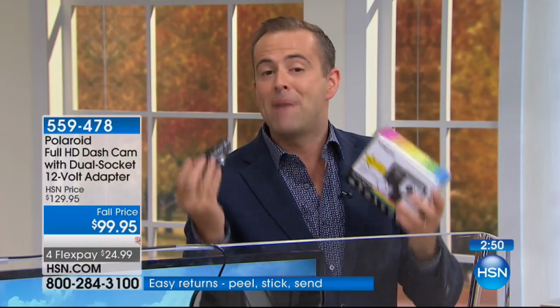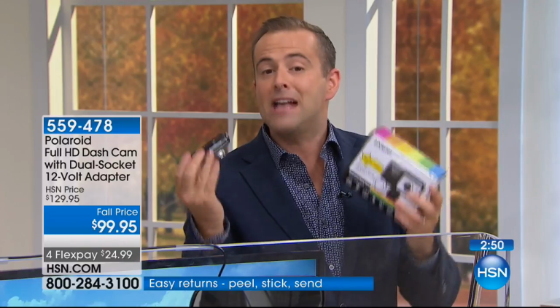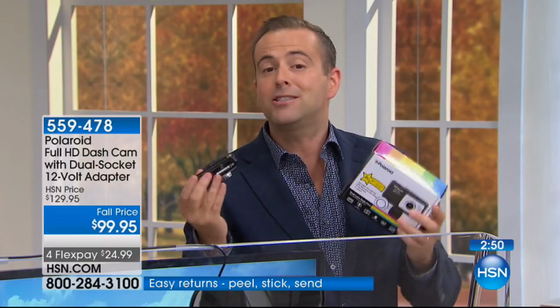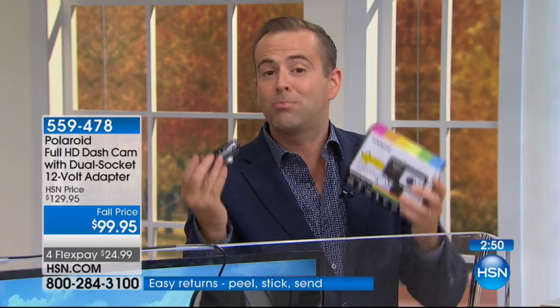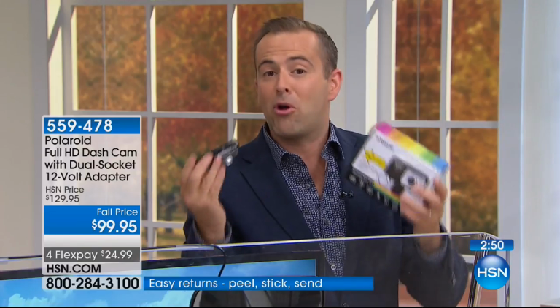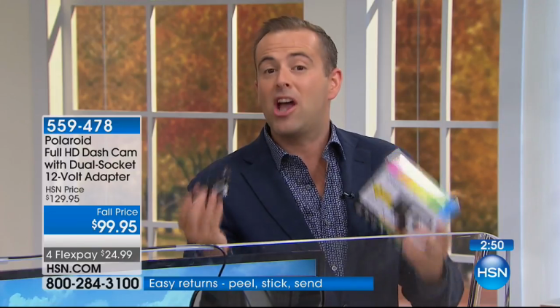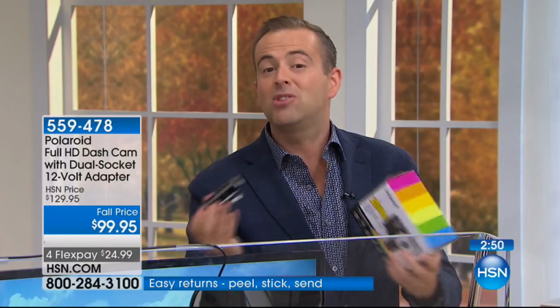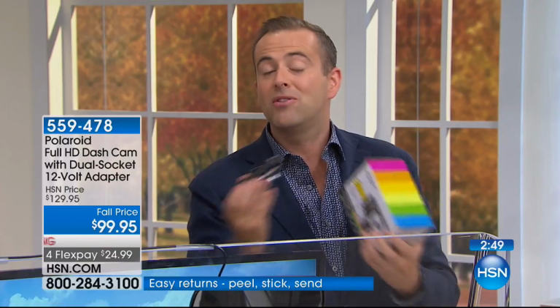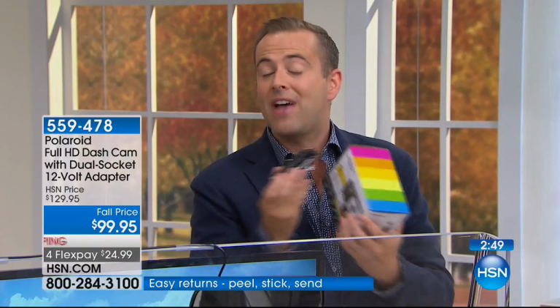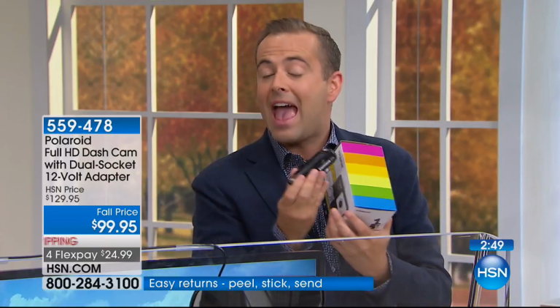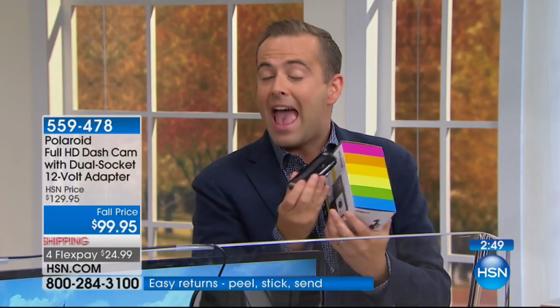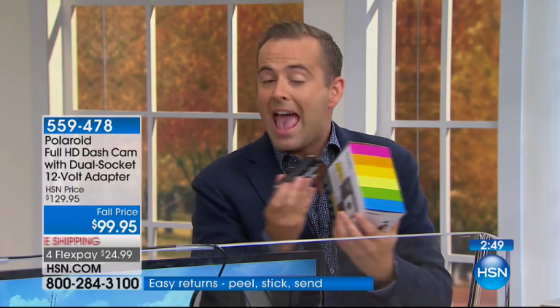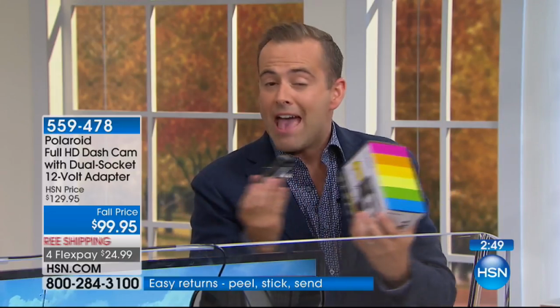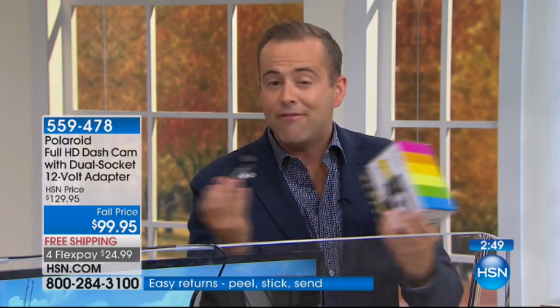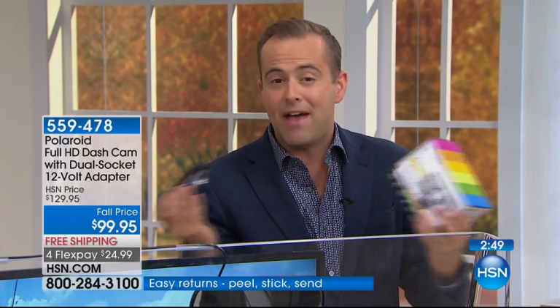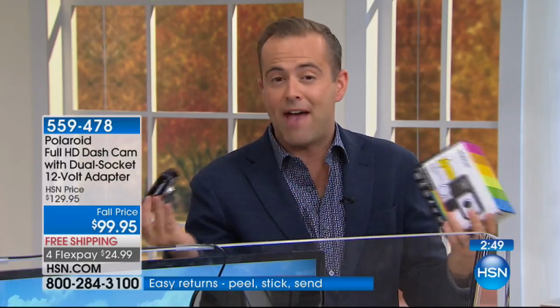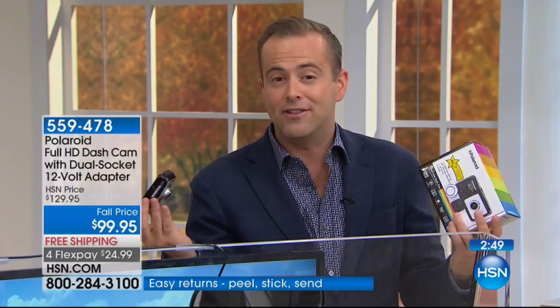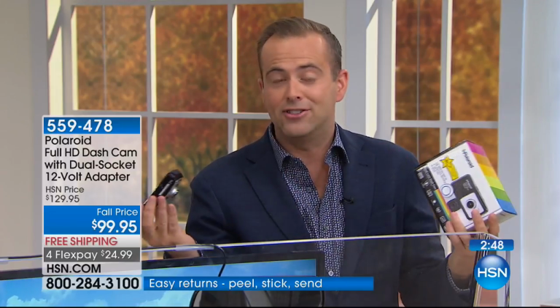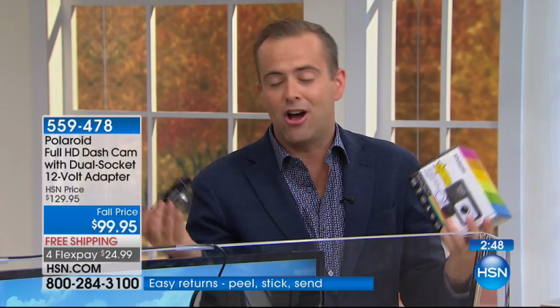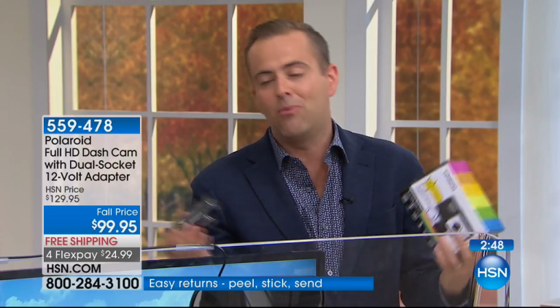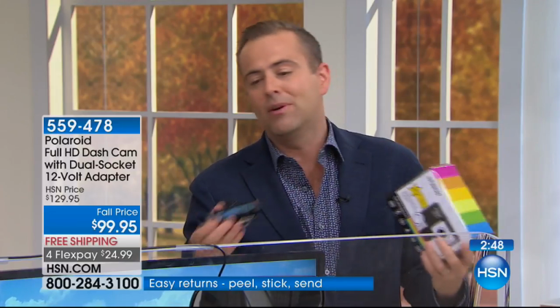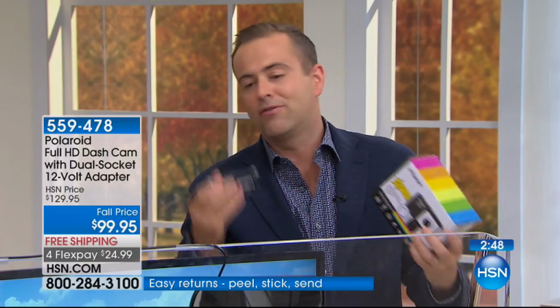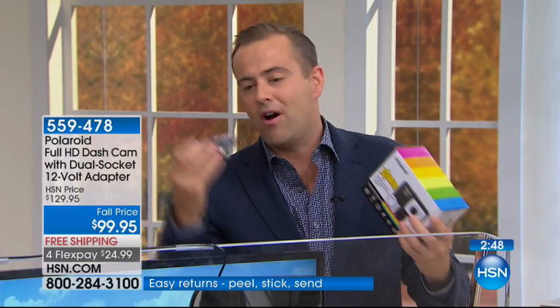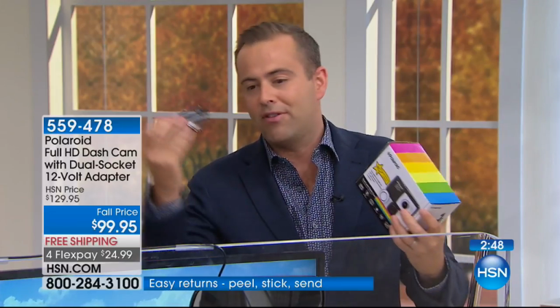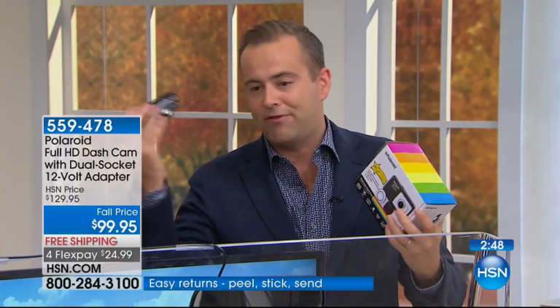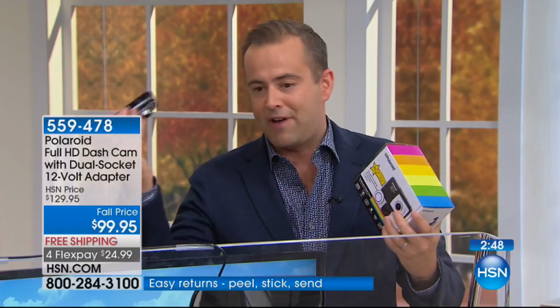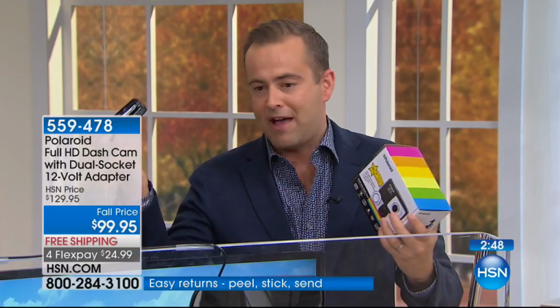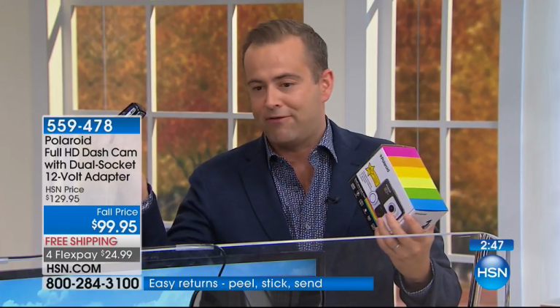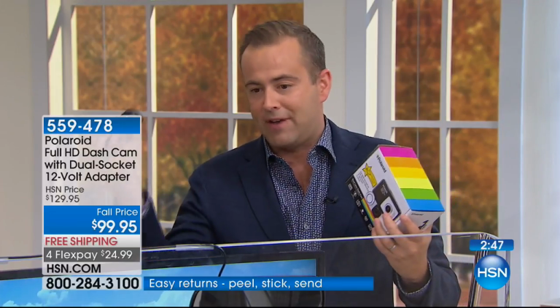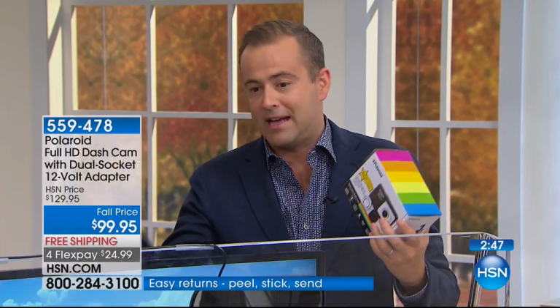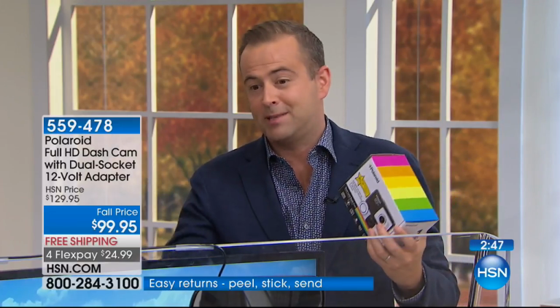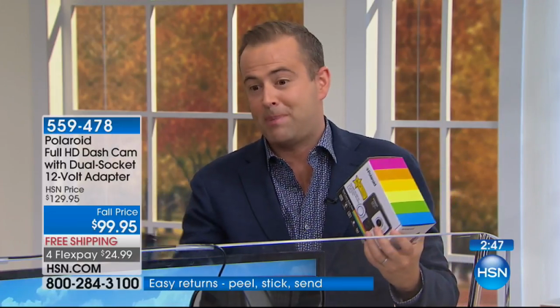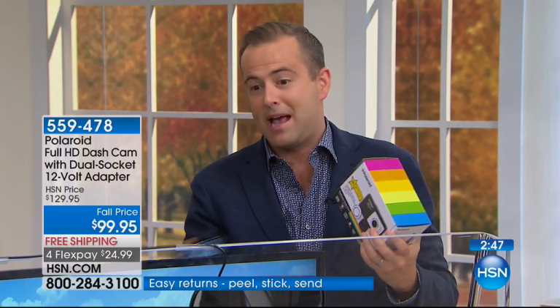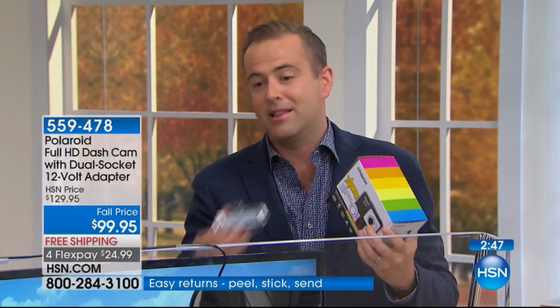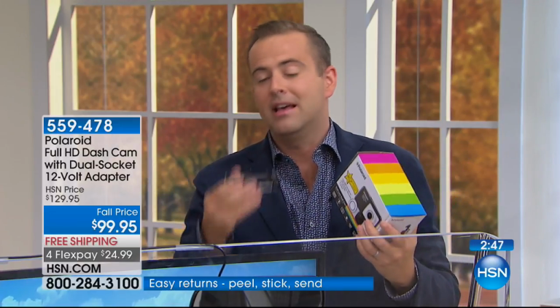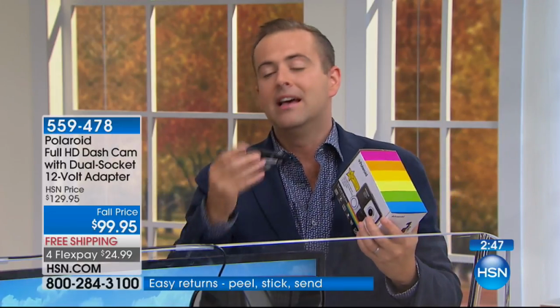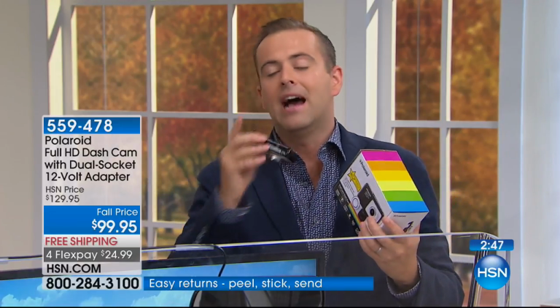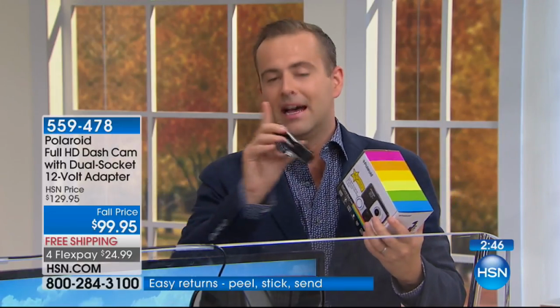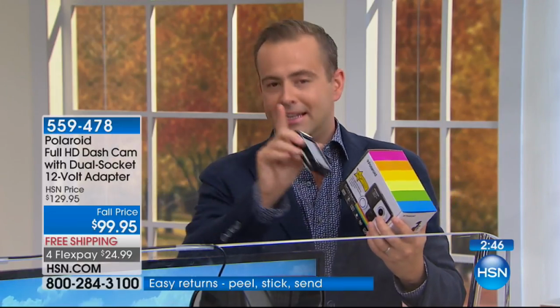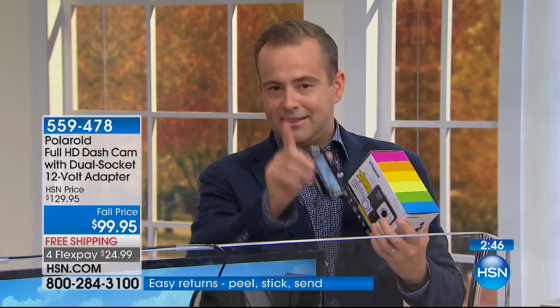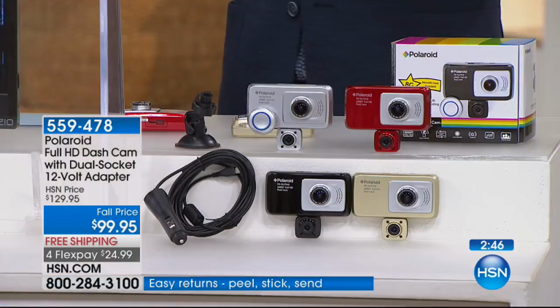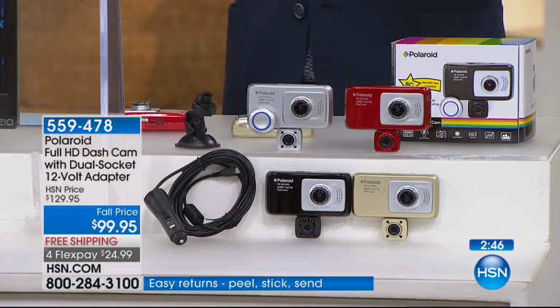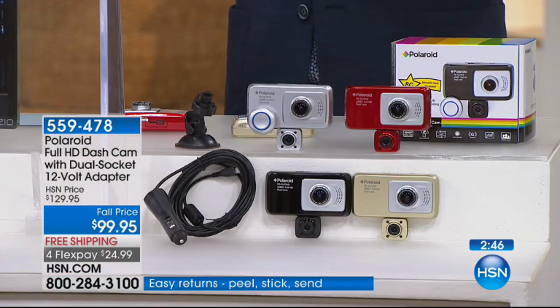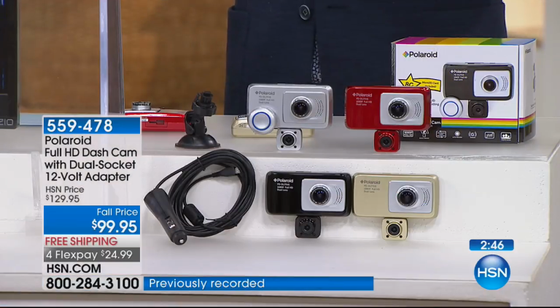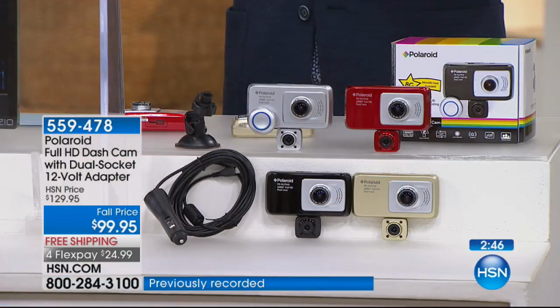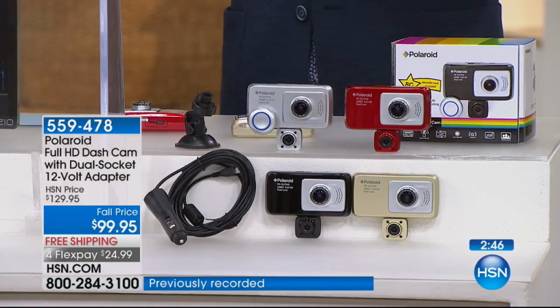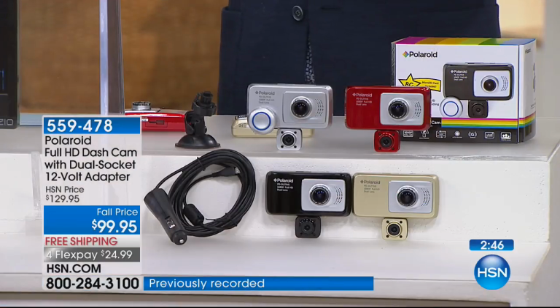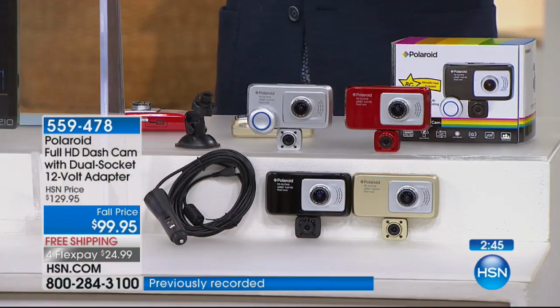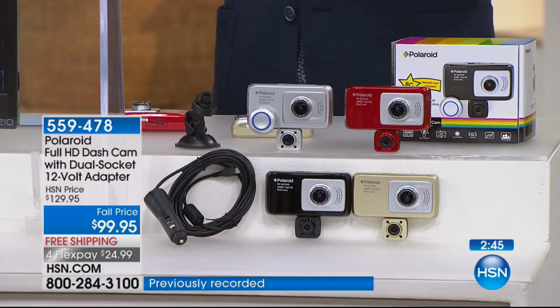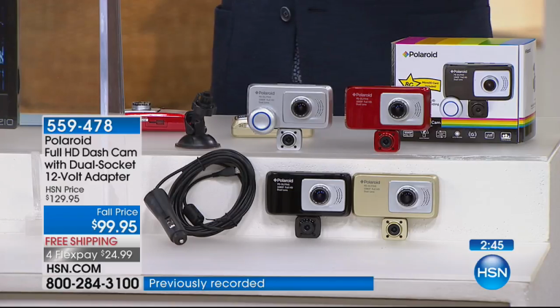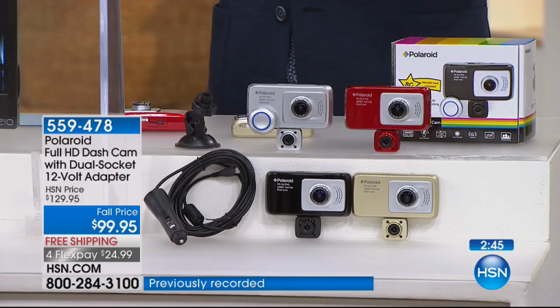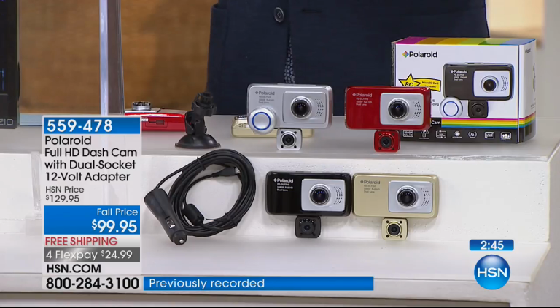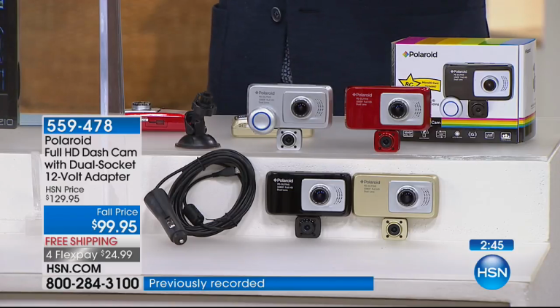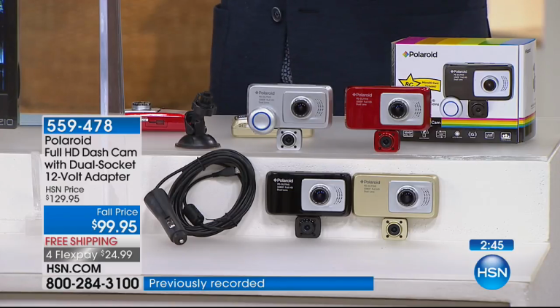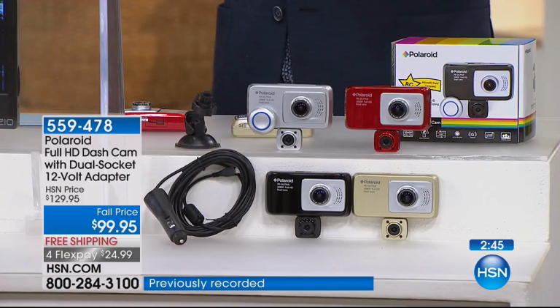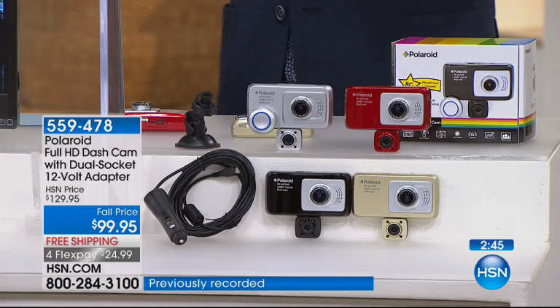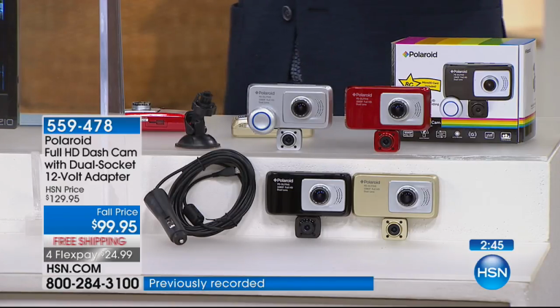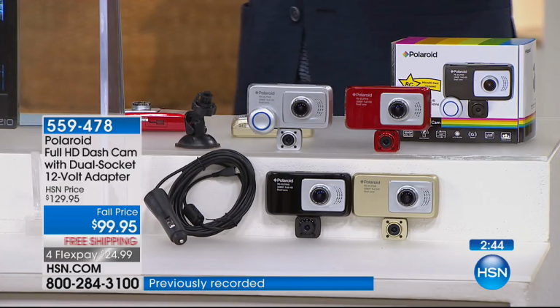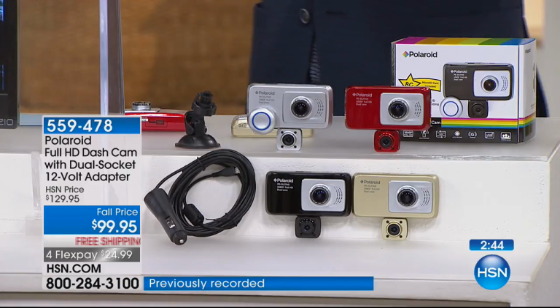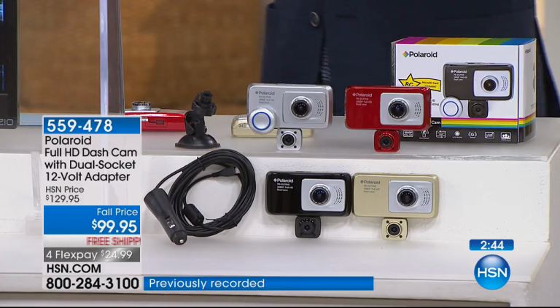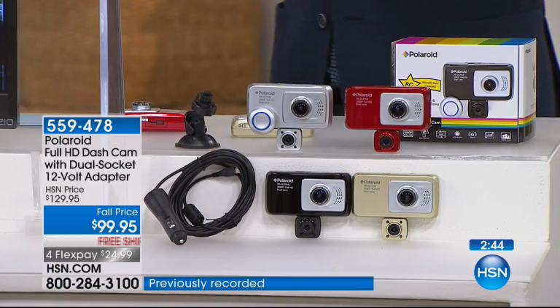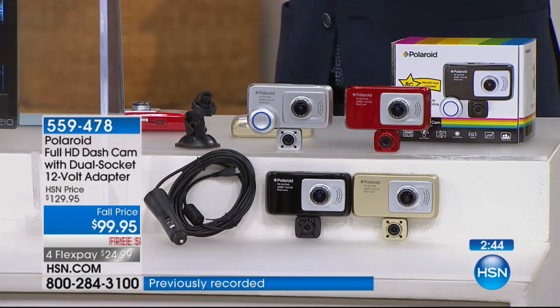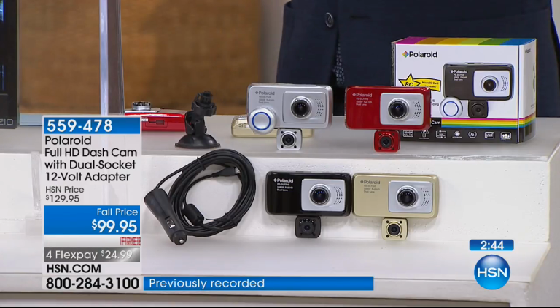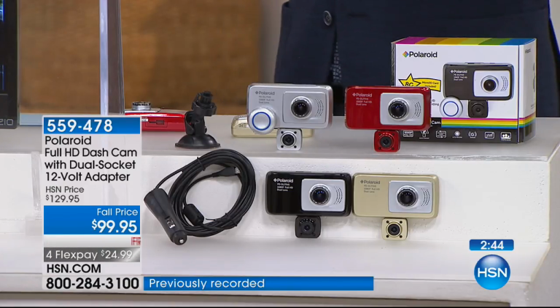There's a million and one reasons to buy it and only 99 little reasons not to buy it. Best price we've ever done. We've got the five flex pay.